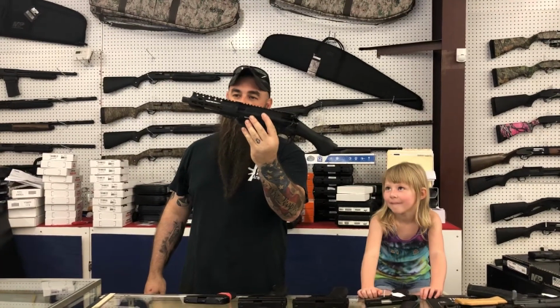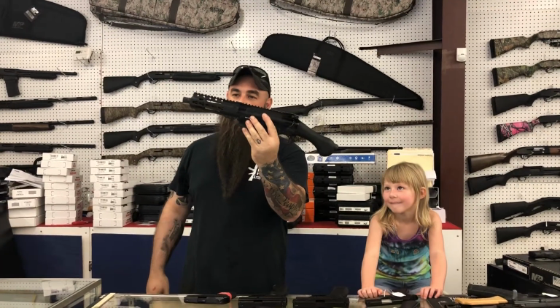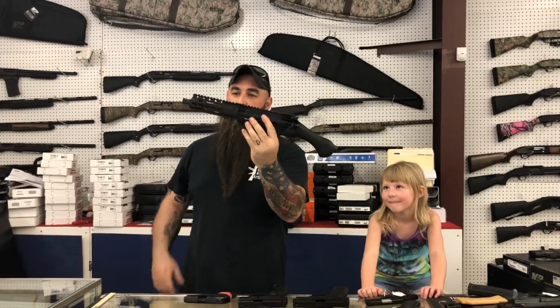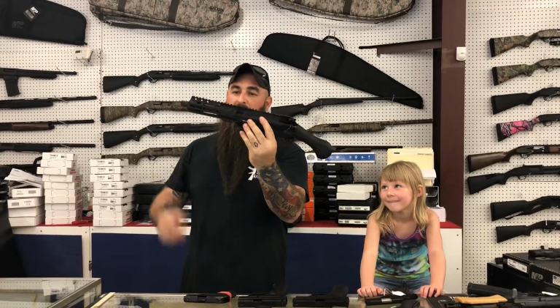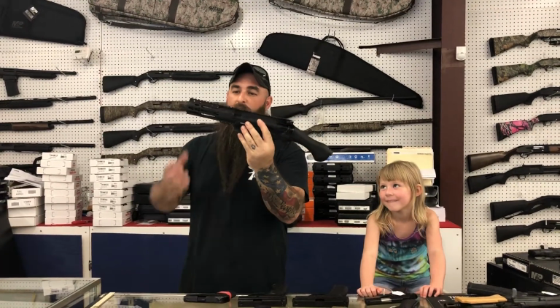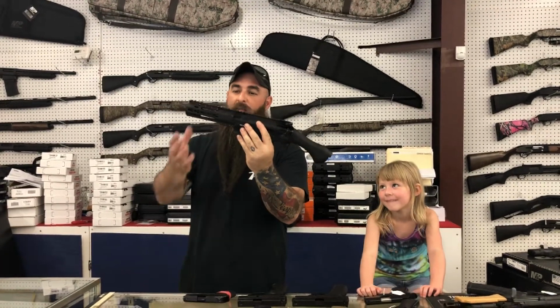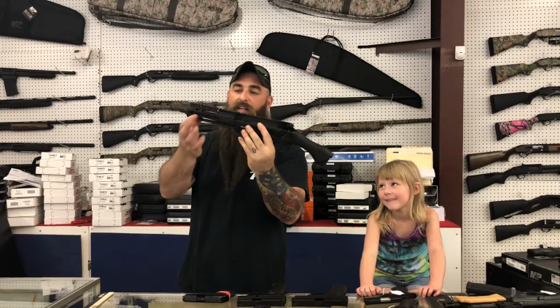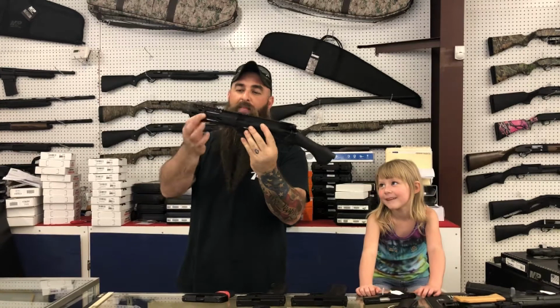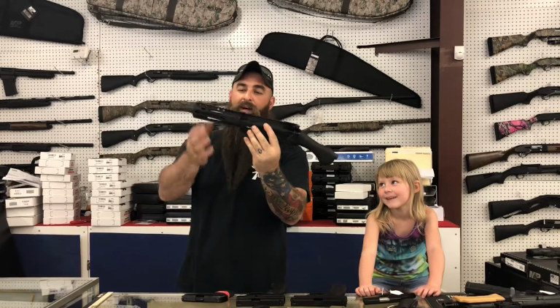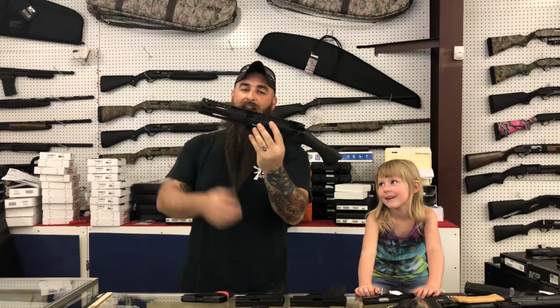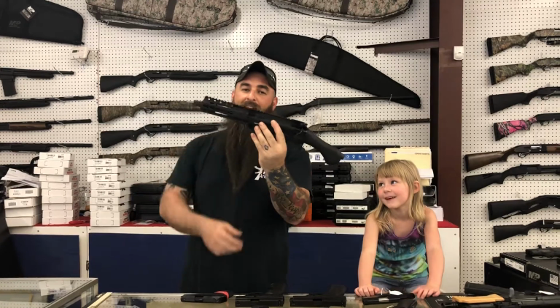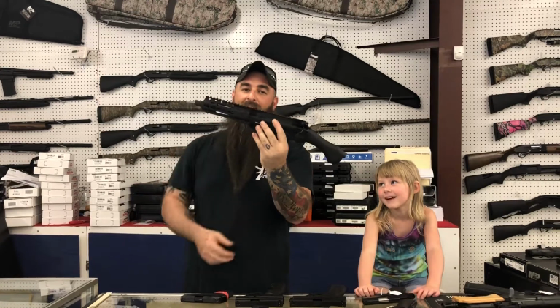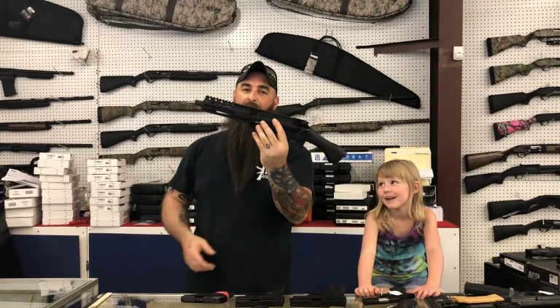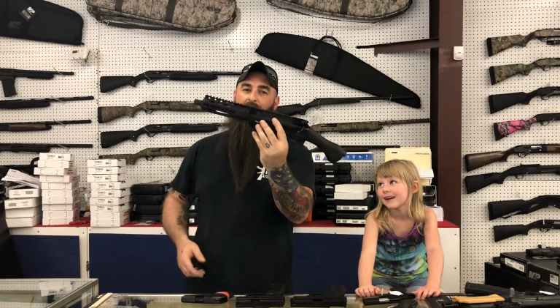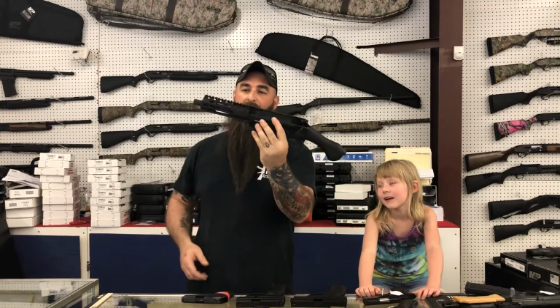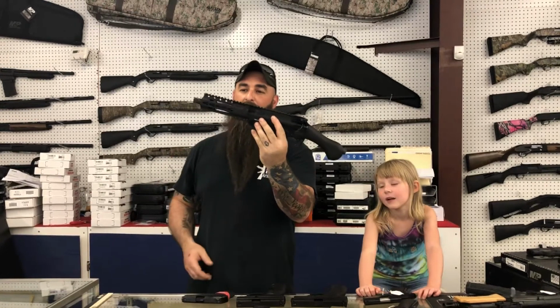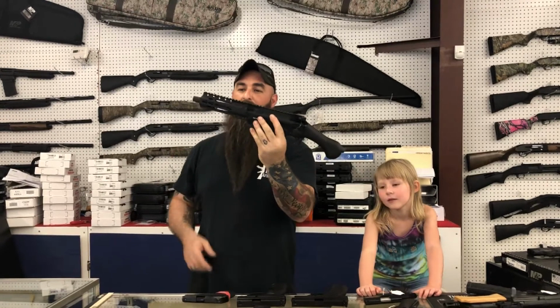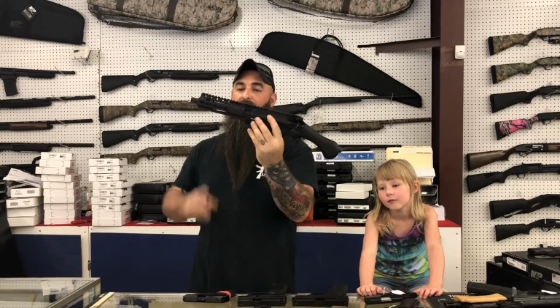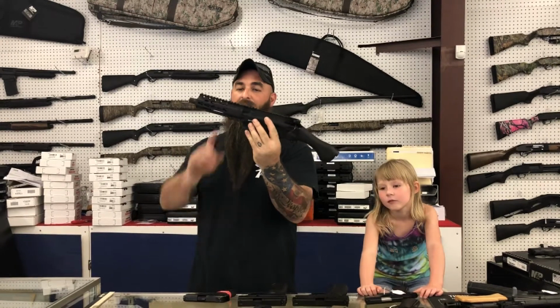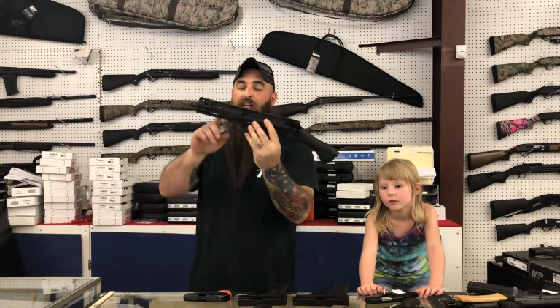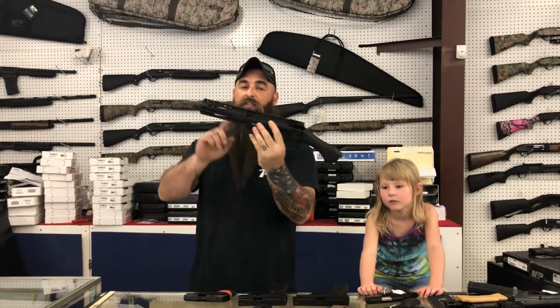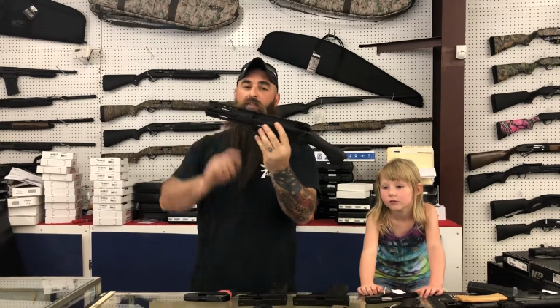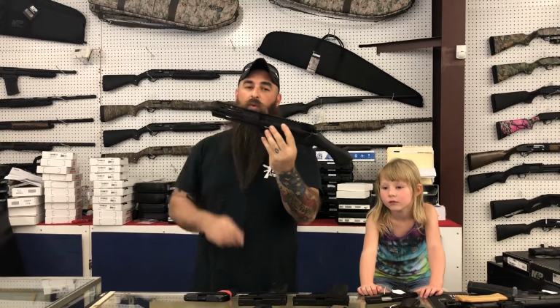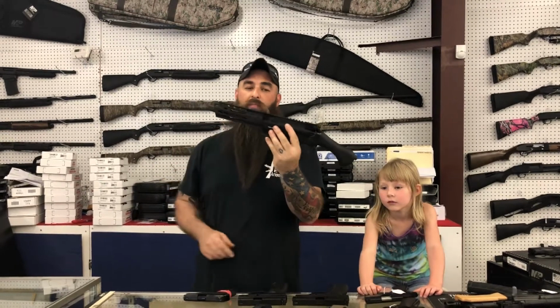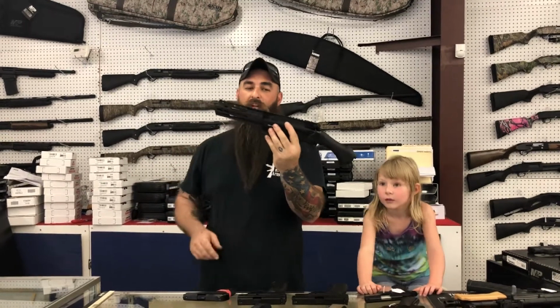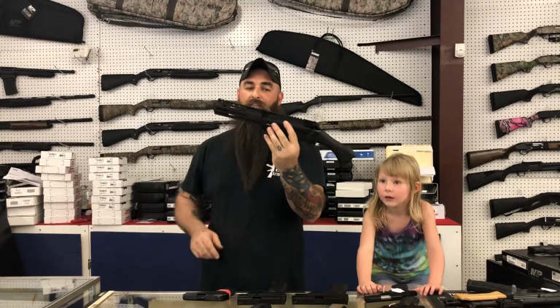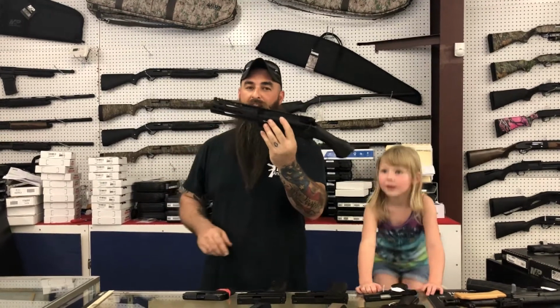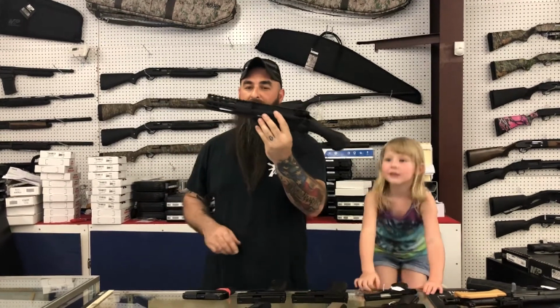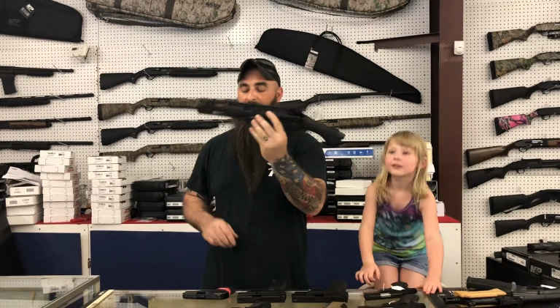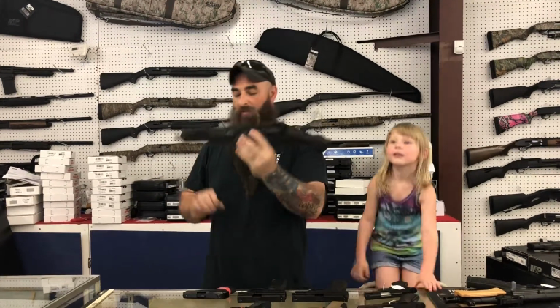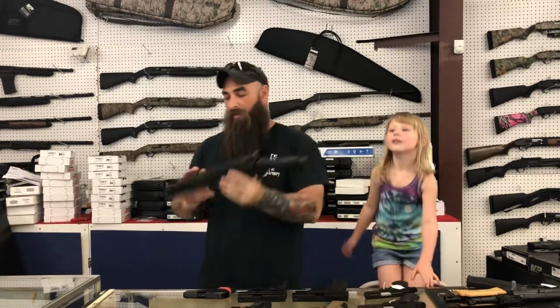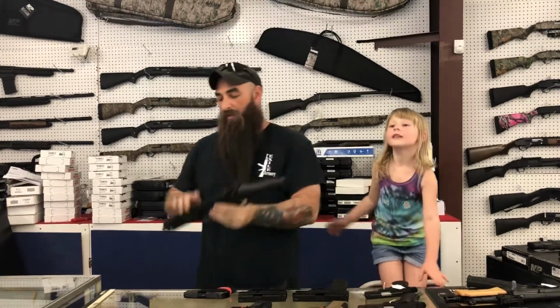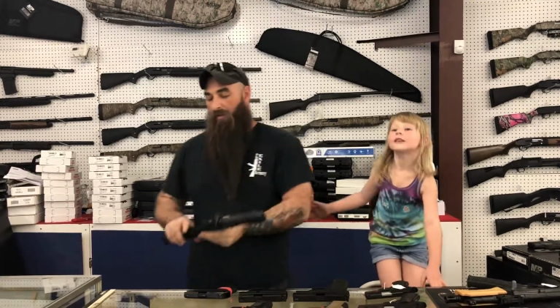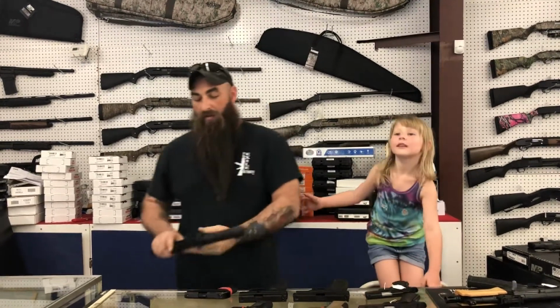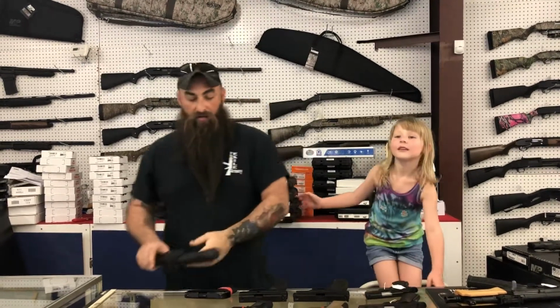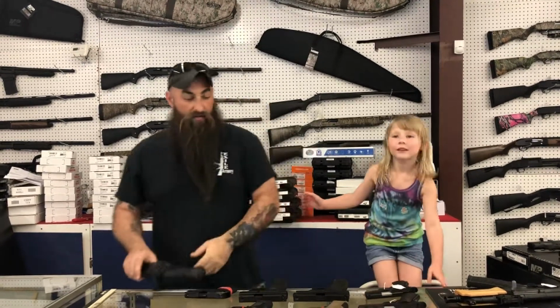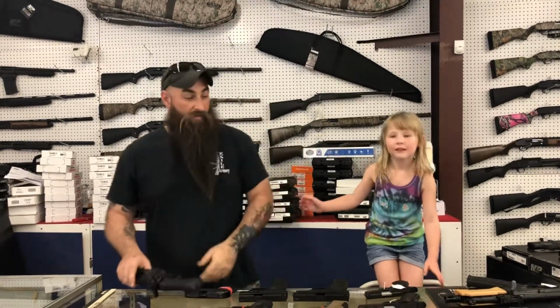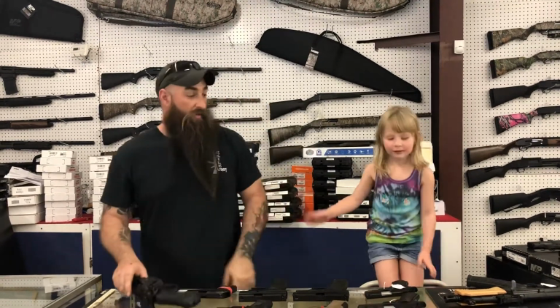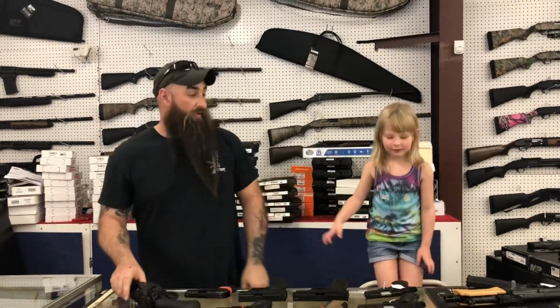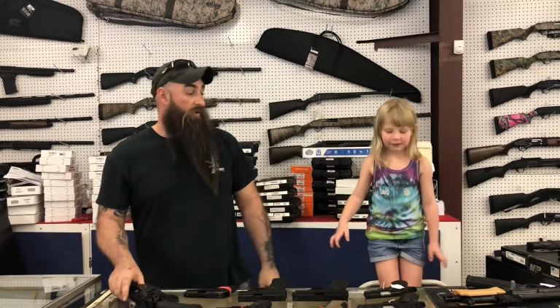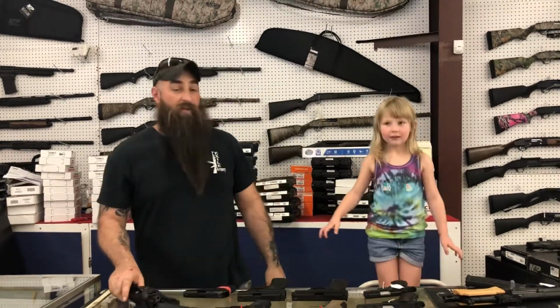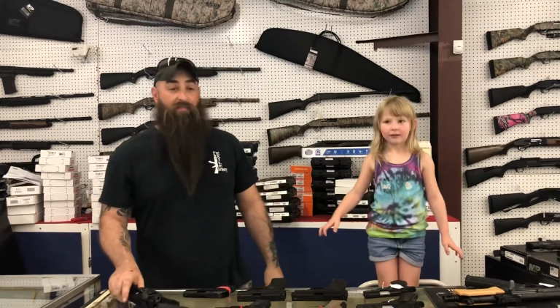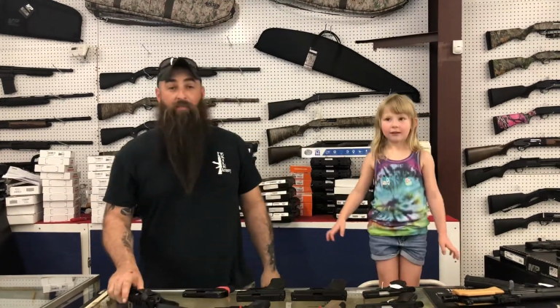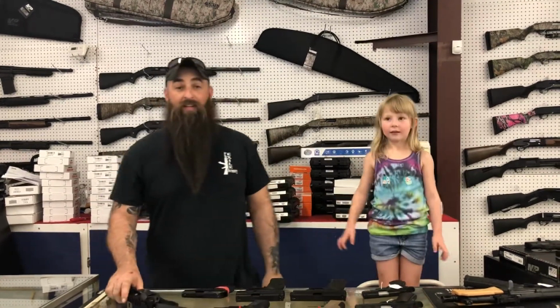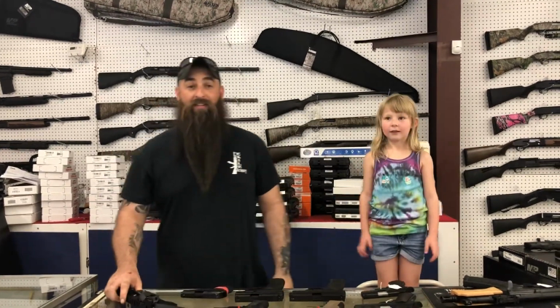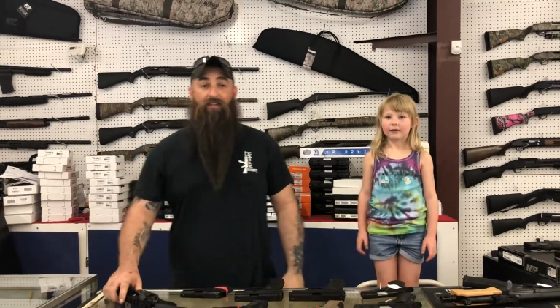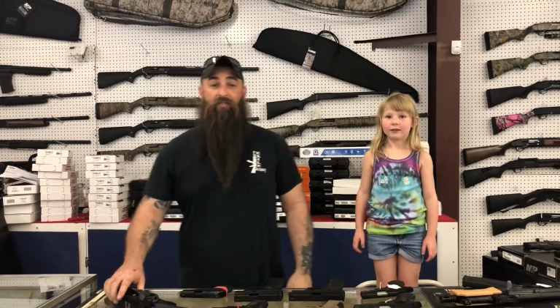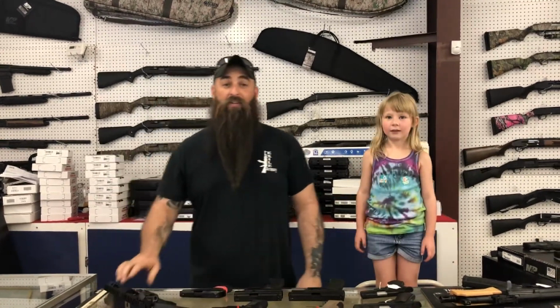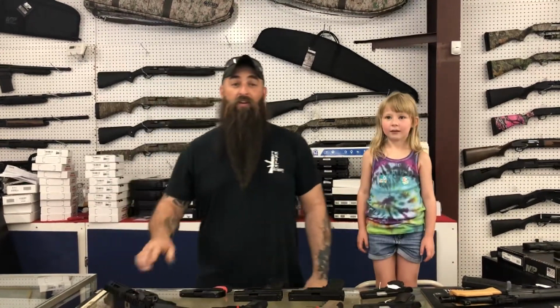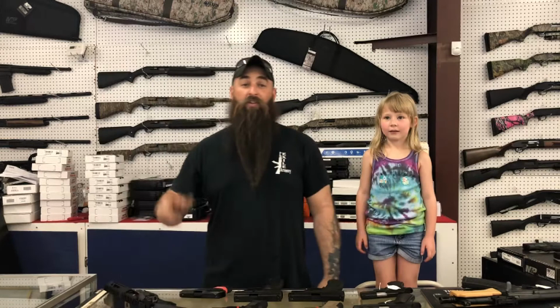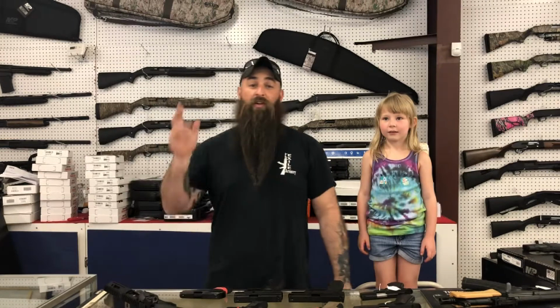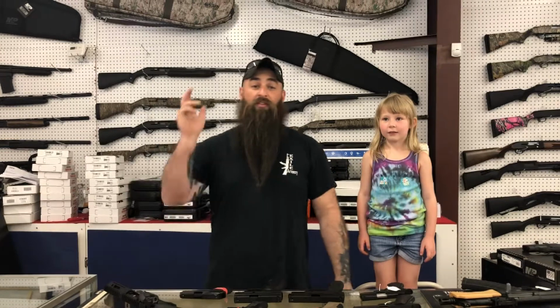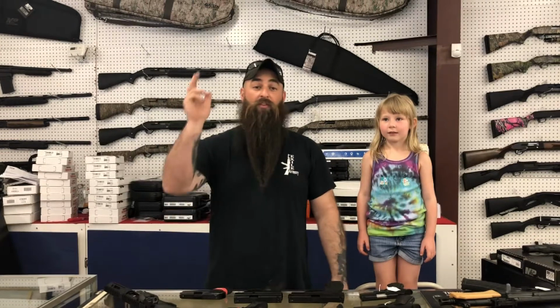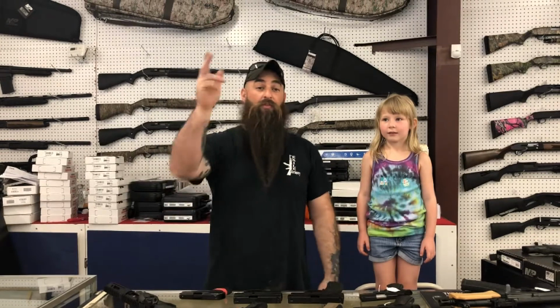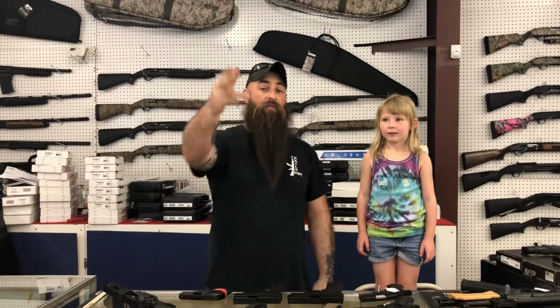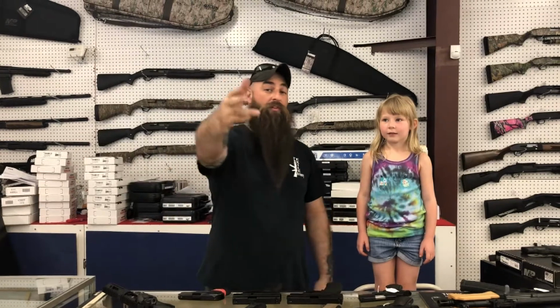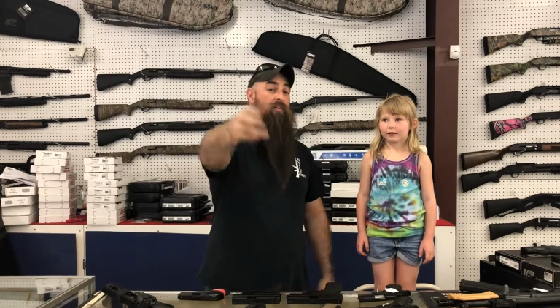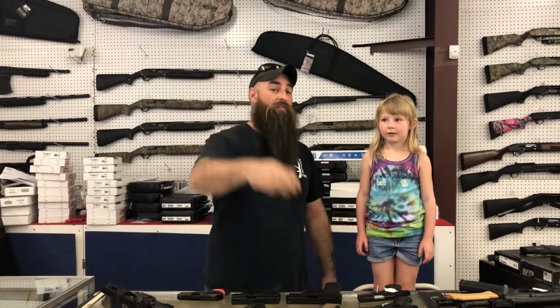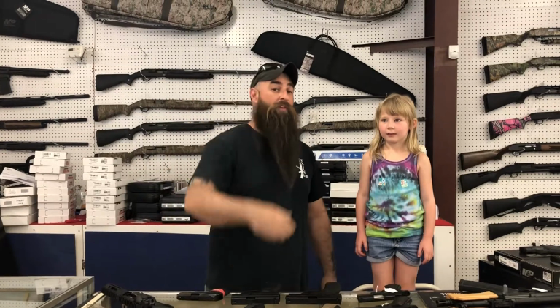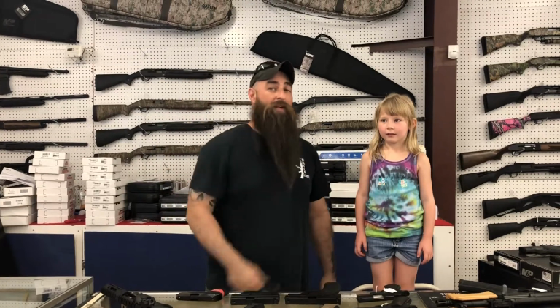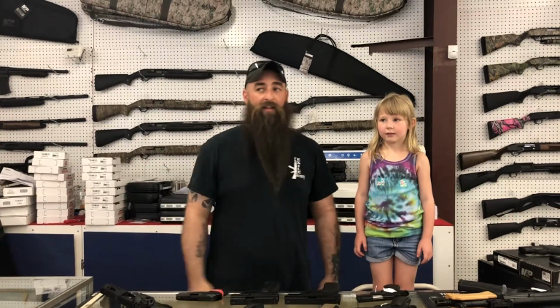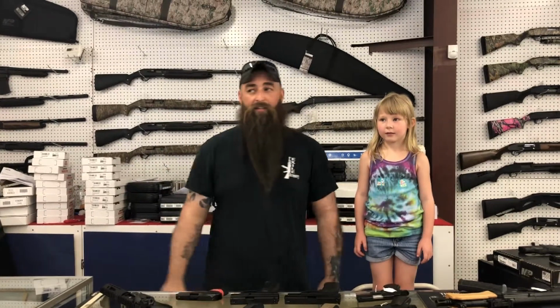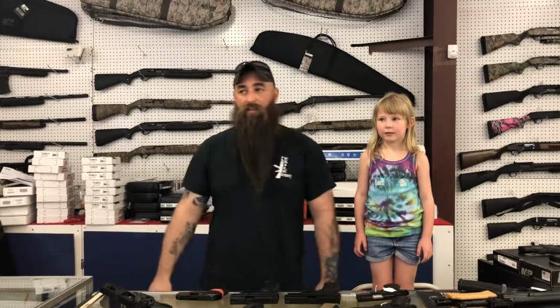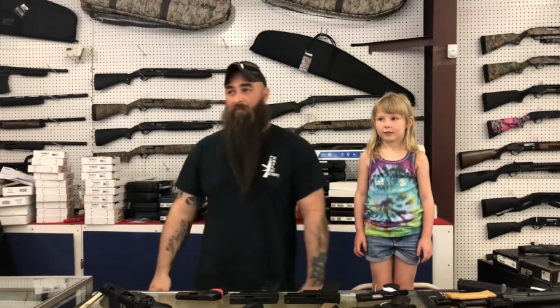Check this little pistol out — 300 Blackout. I have them in KeyMod and M-LOK, $640 plus tax. Y'all know who has the best deals, y'all know who has the coolest guns — come on down to Dexile Armory.